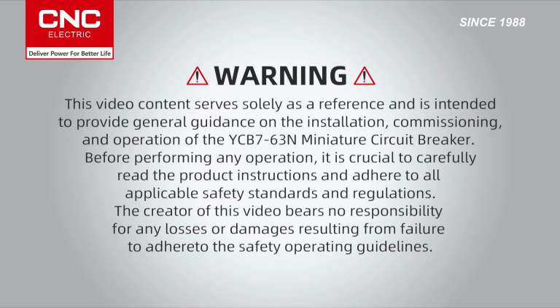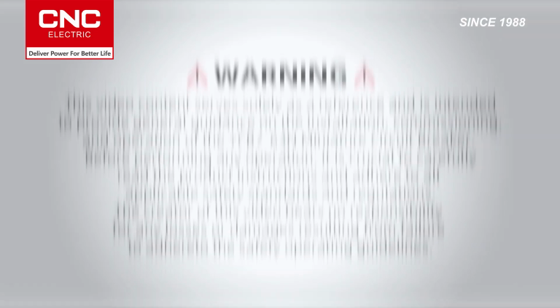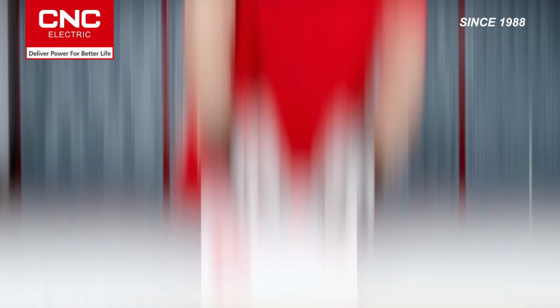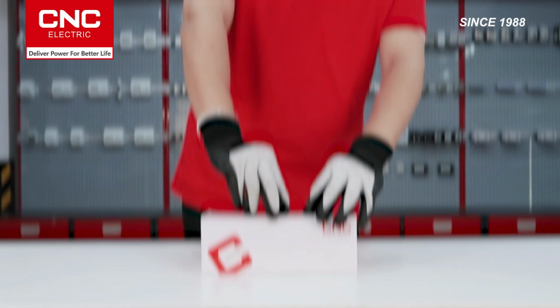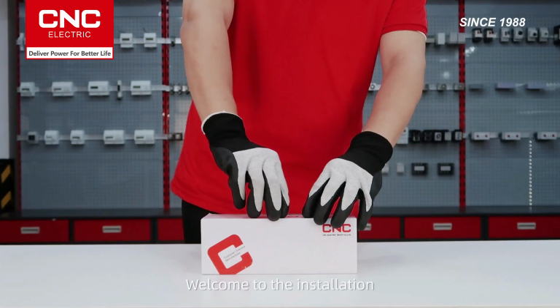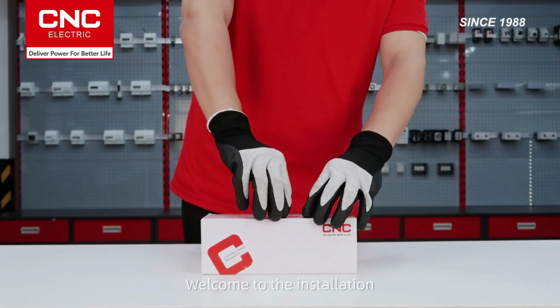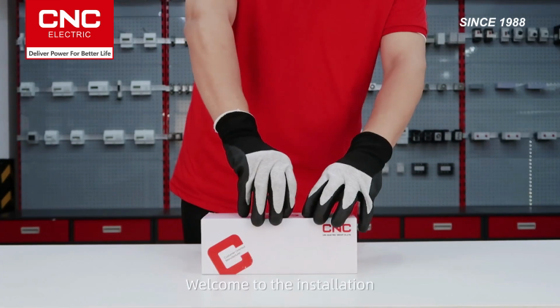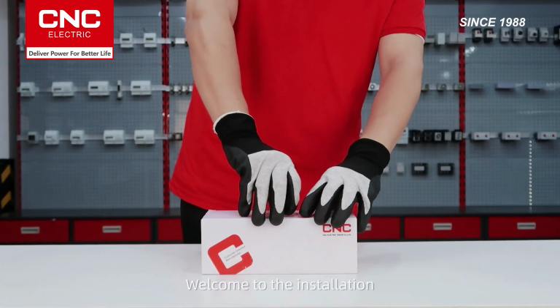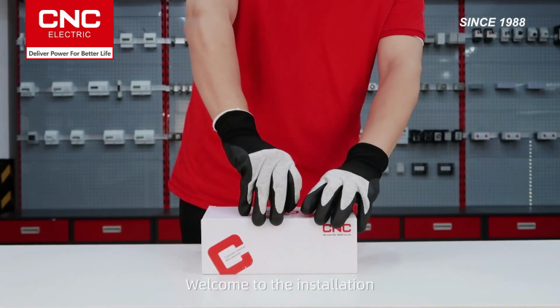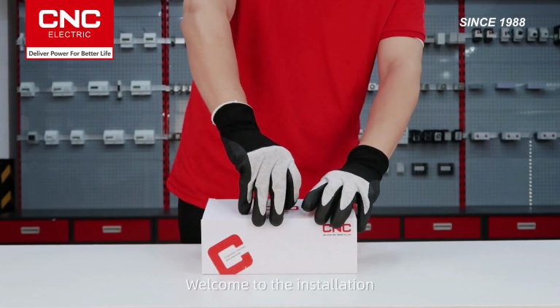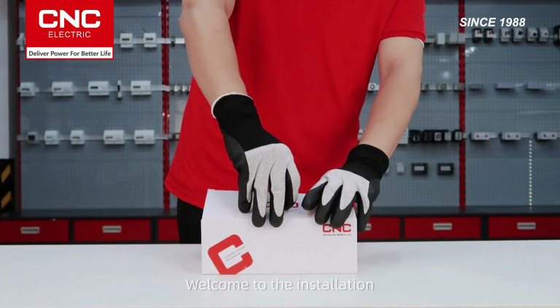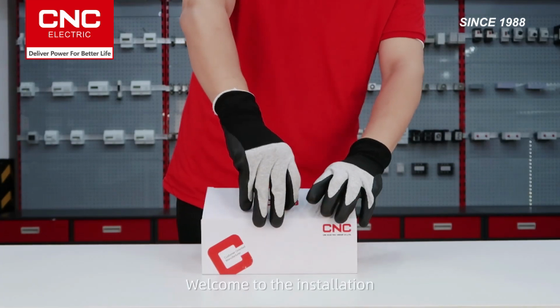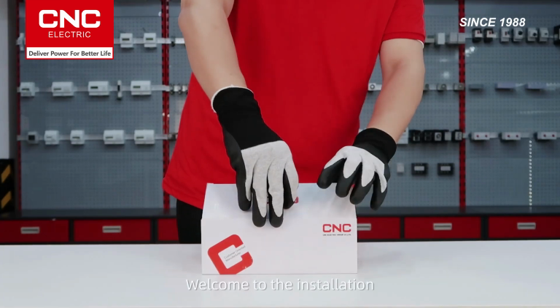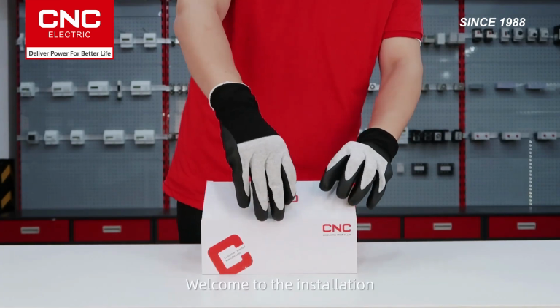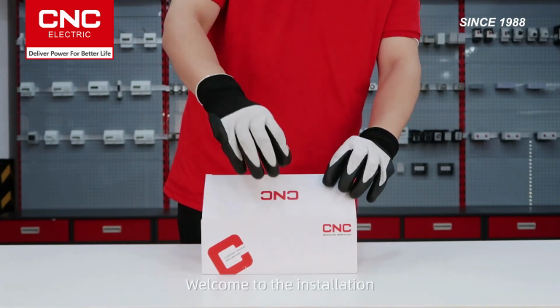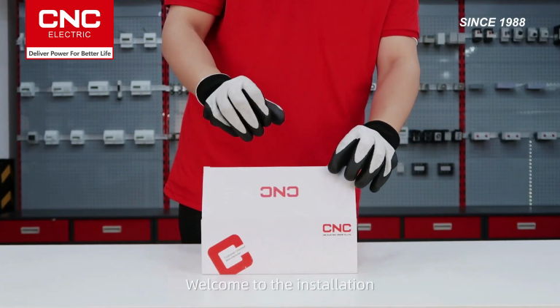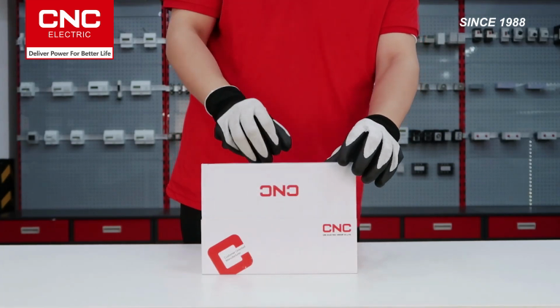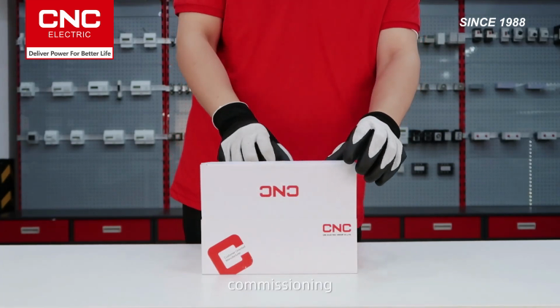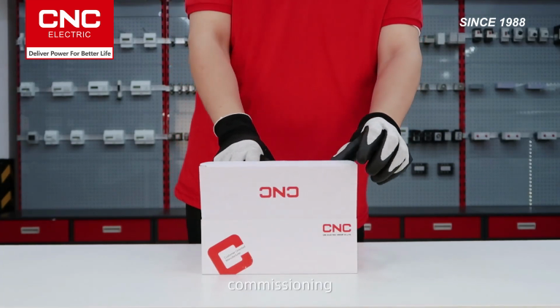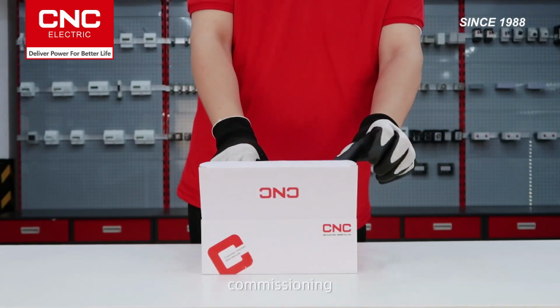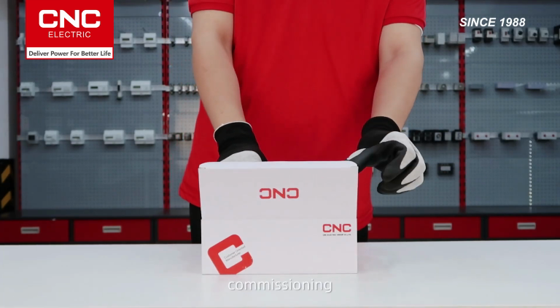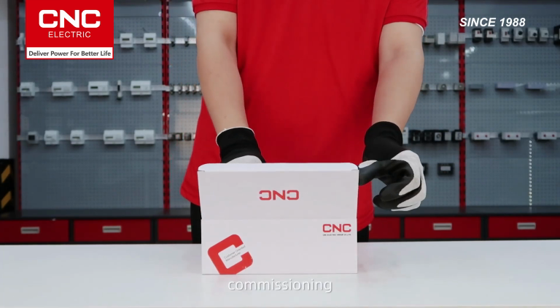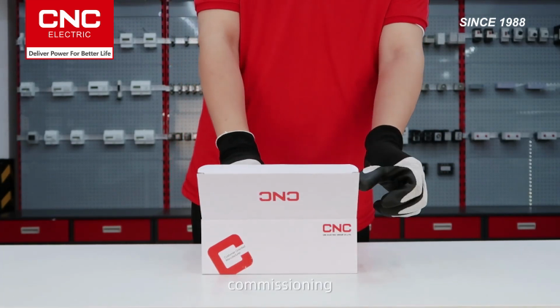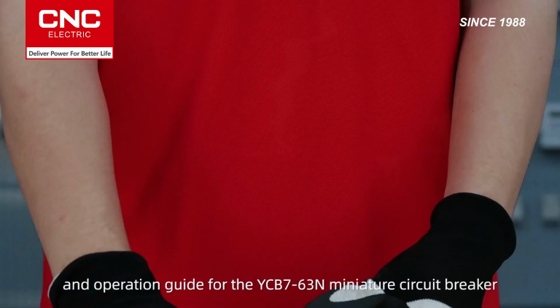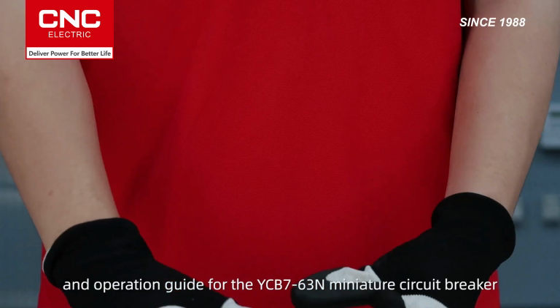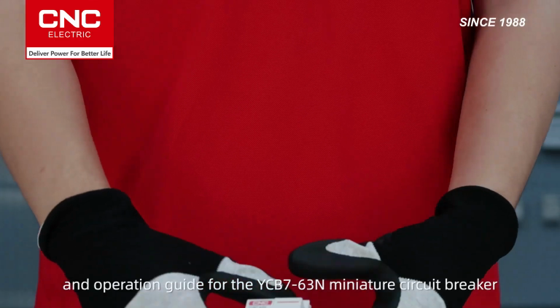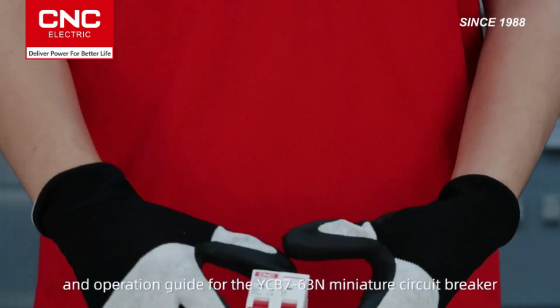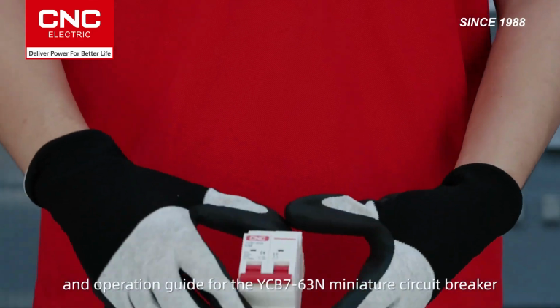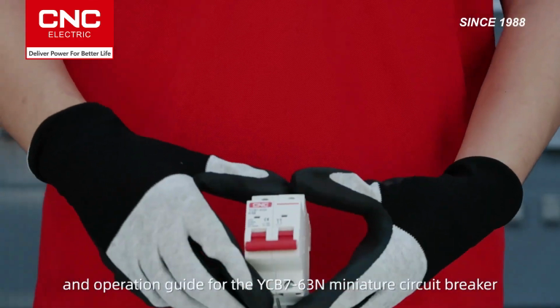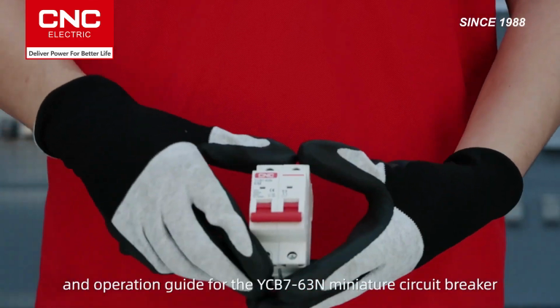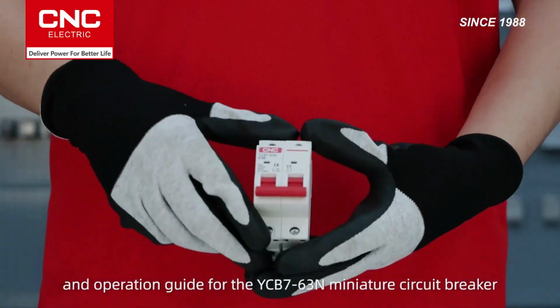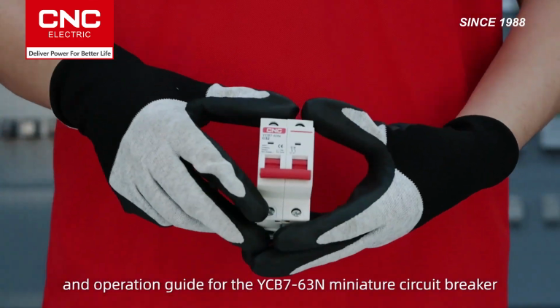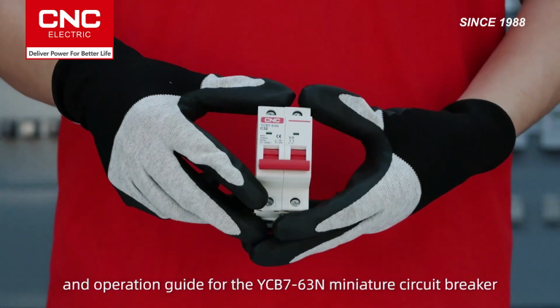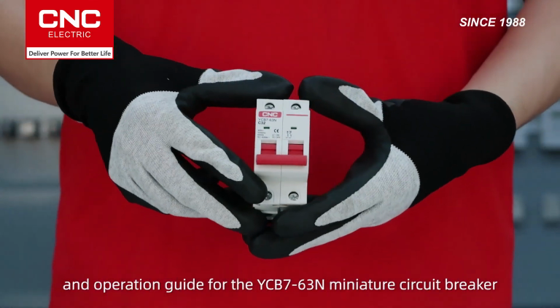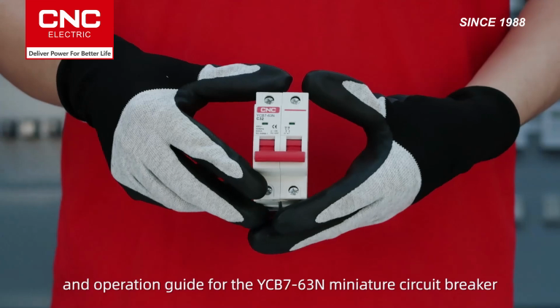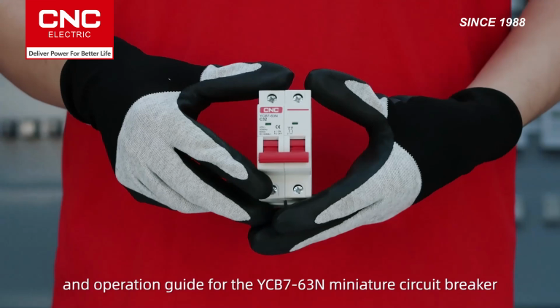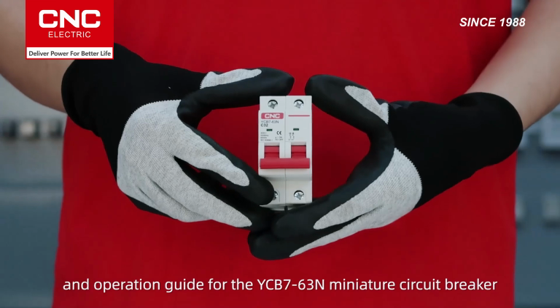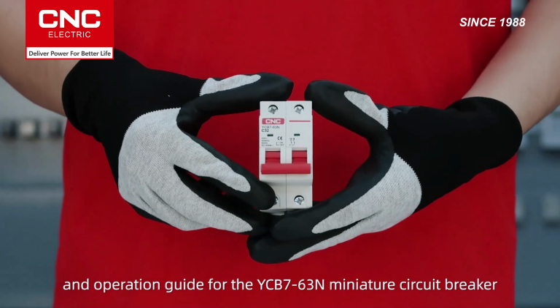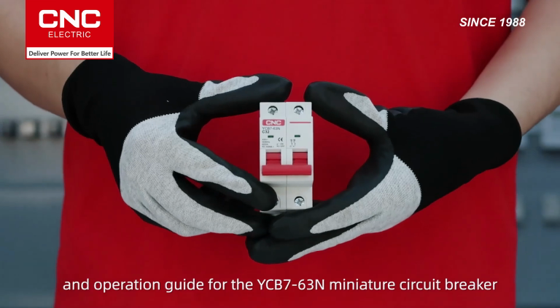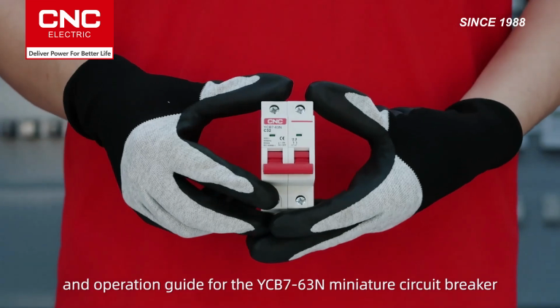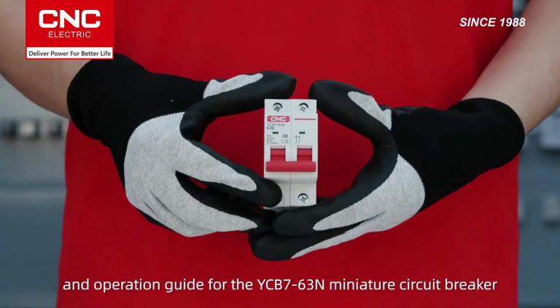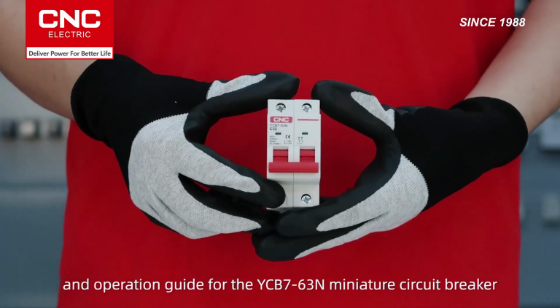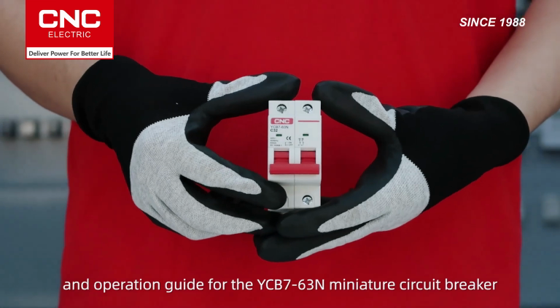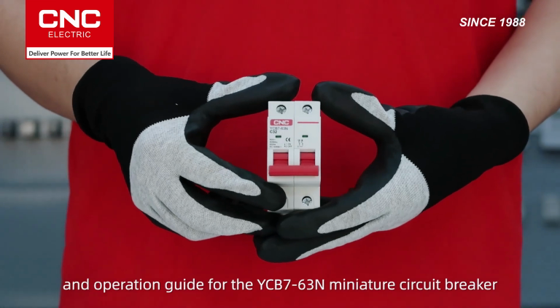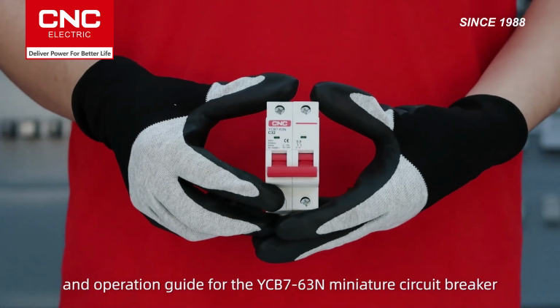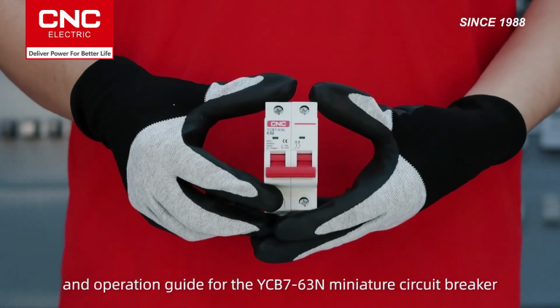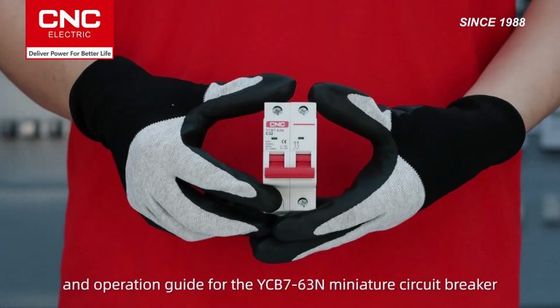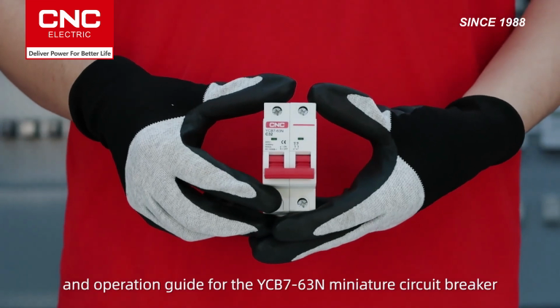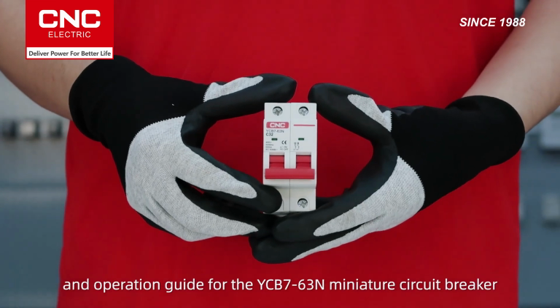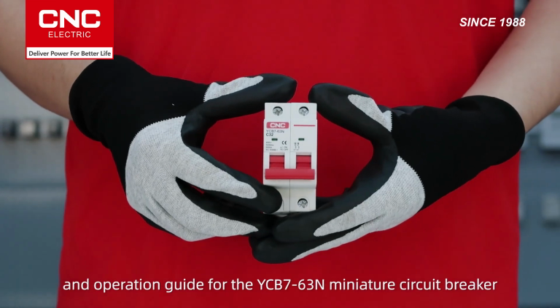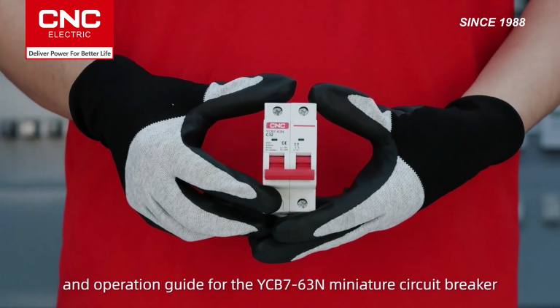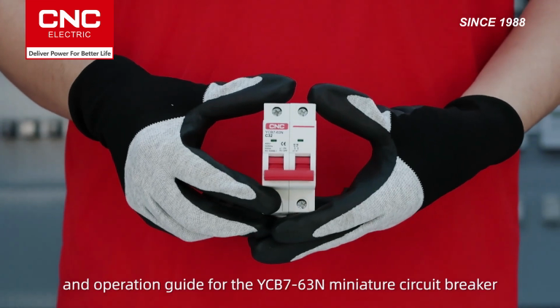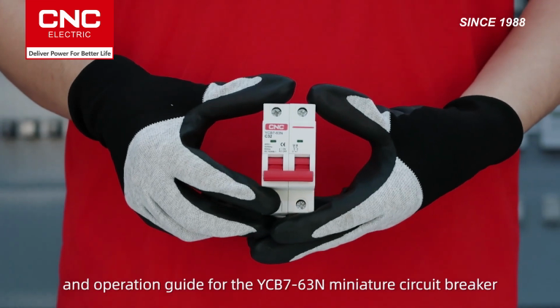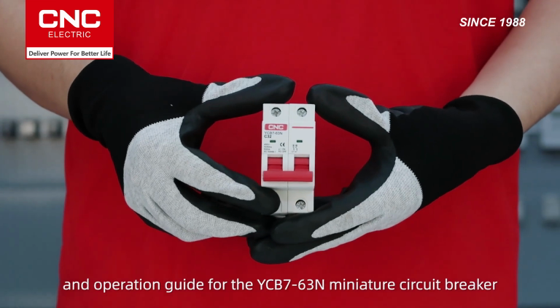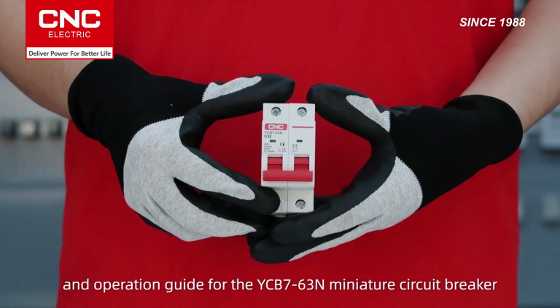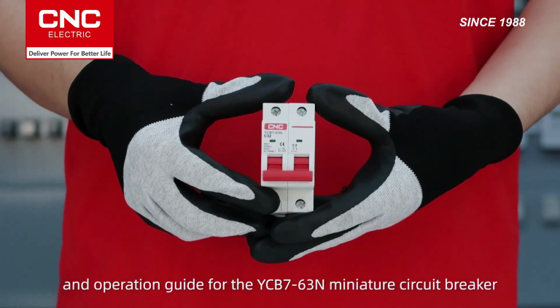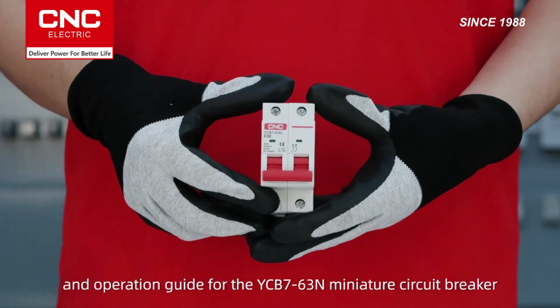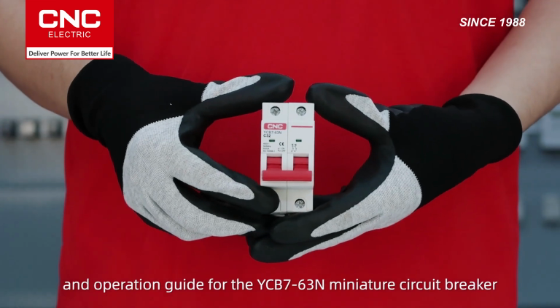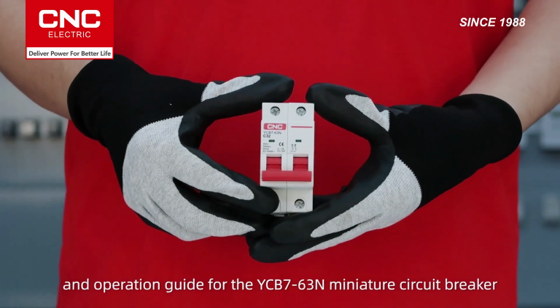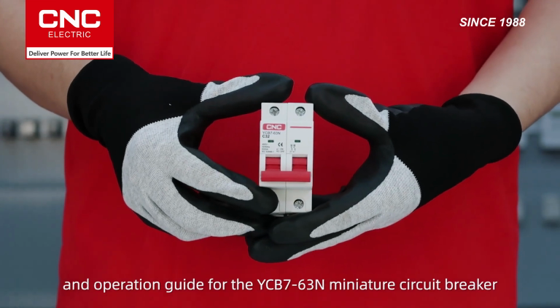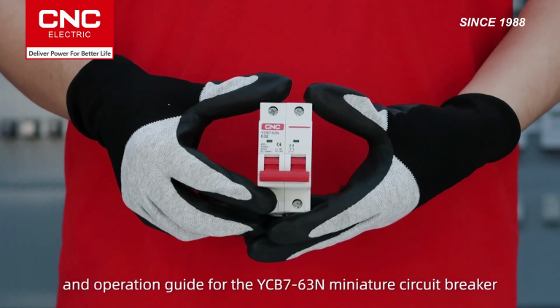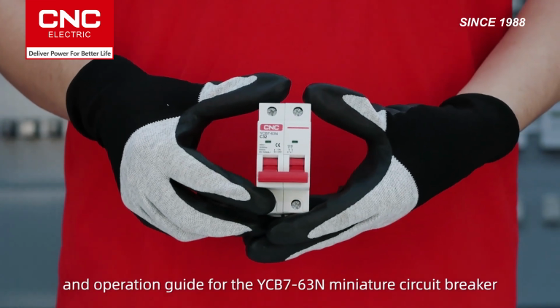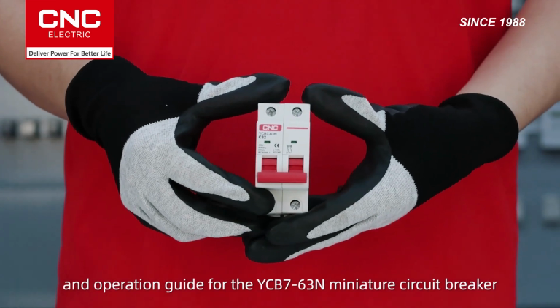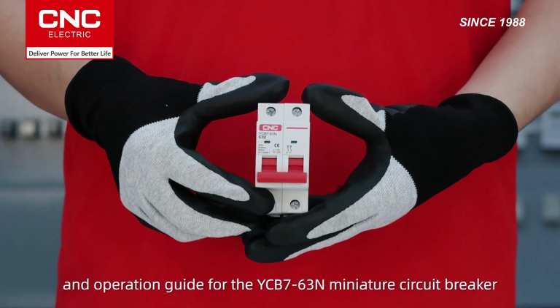Welcome to the installation, commissioning, and operation guide for the YCB763 and miniature circuit breaker.